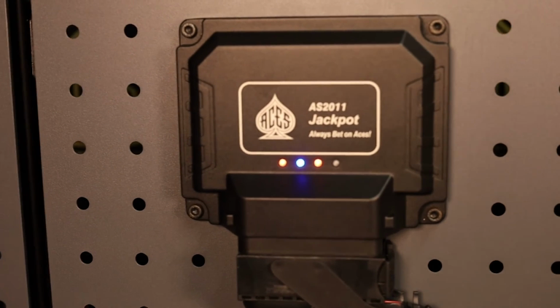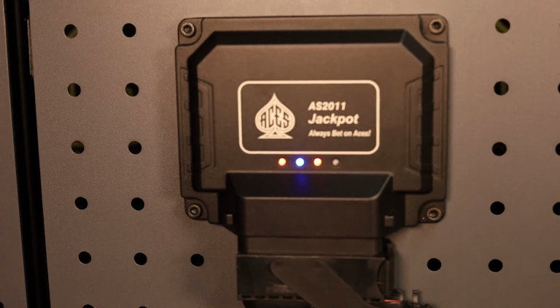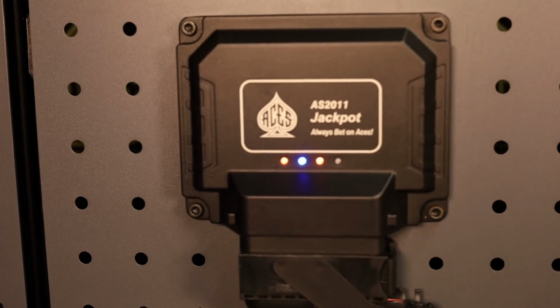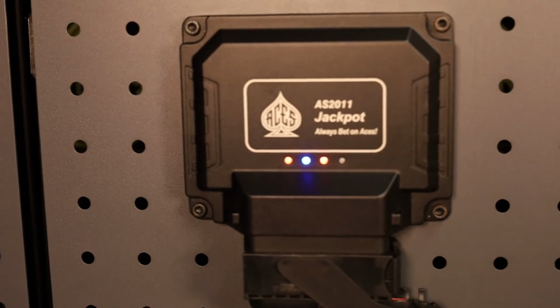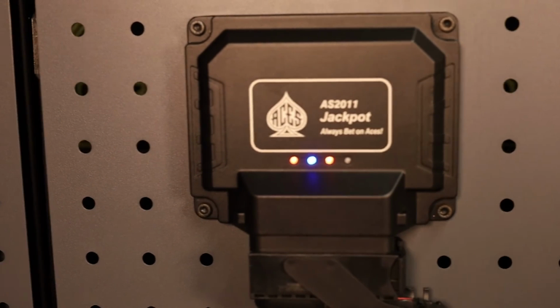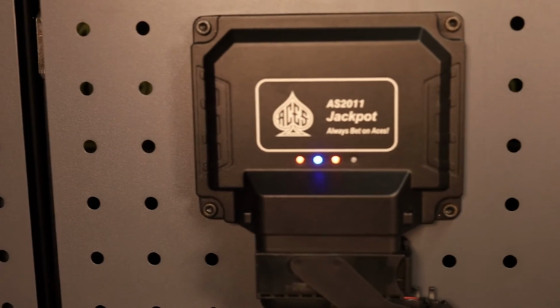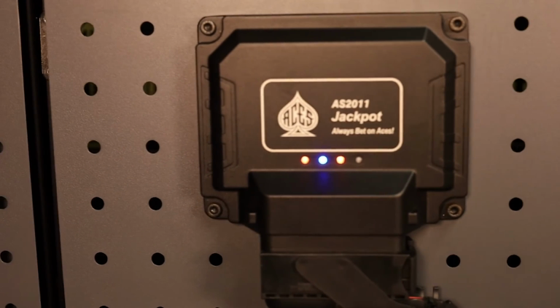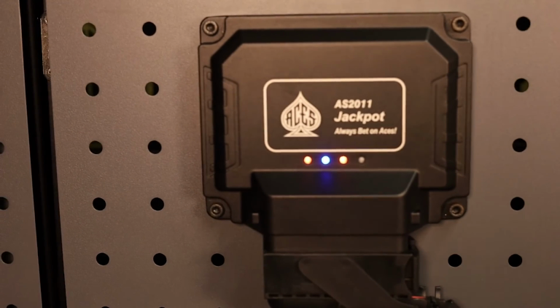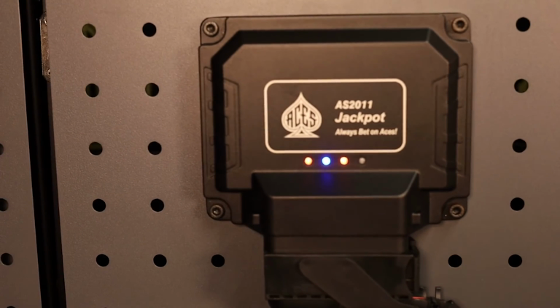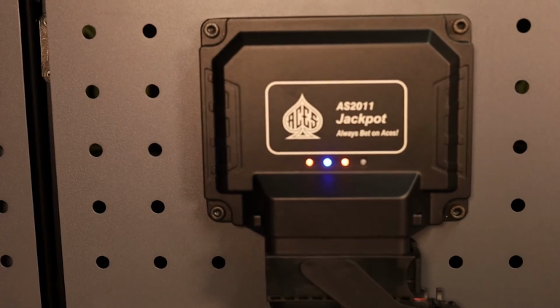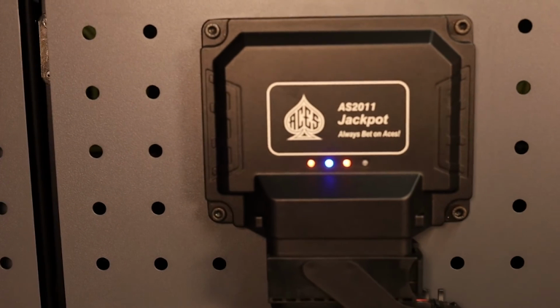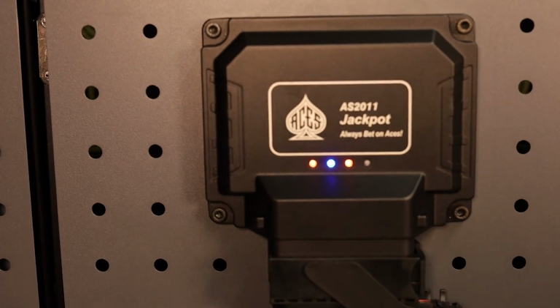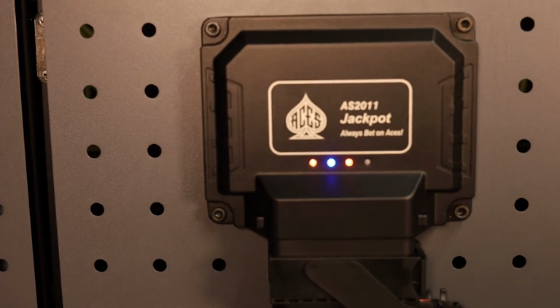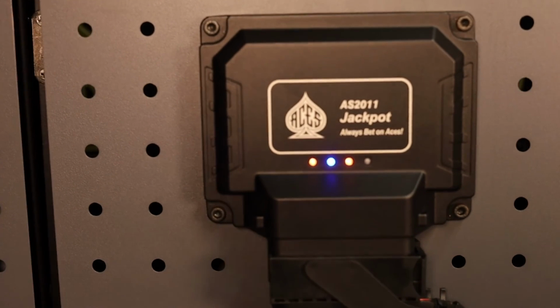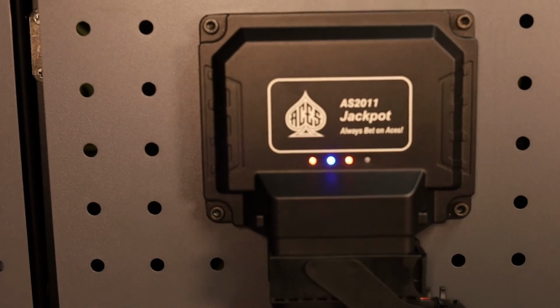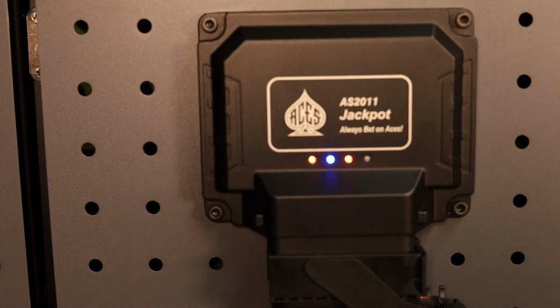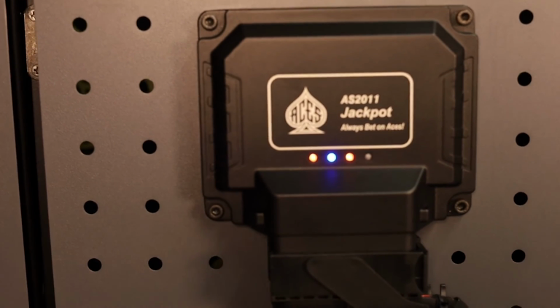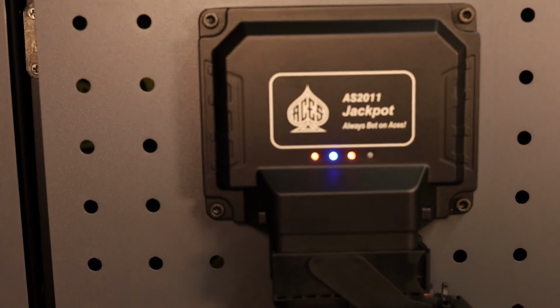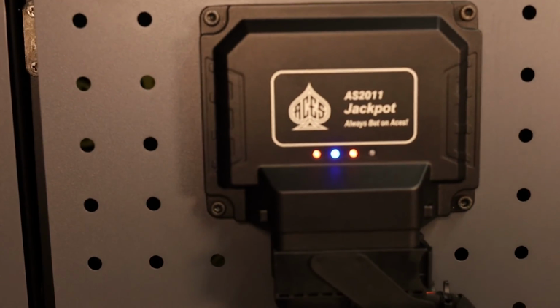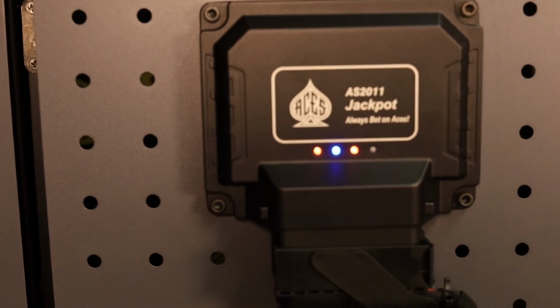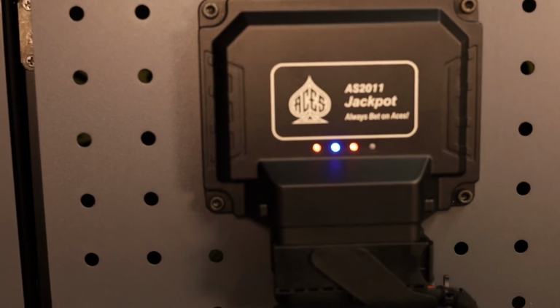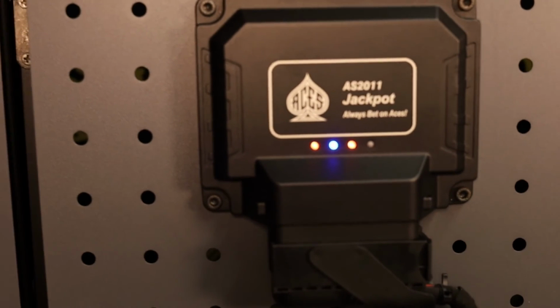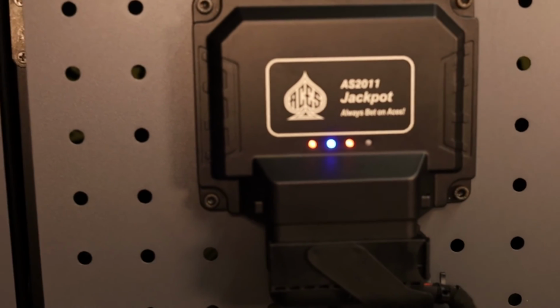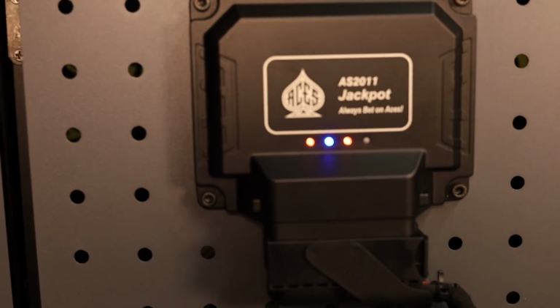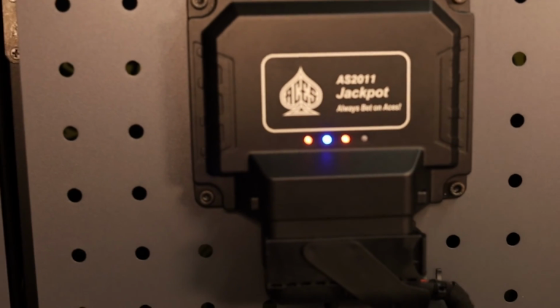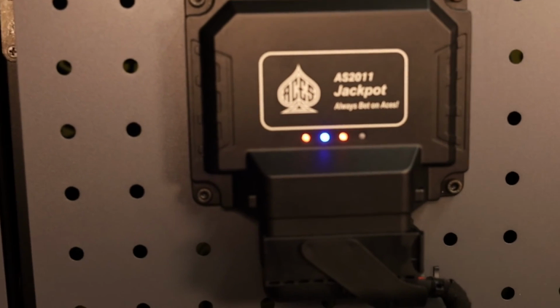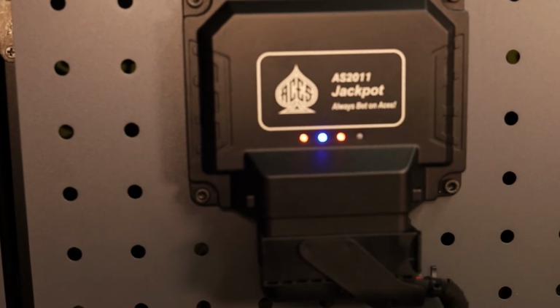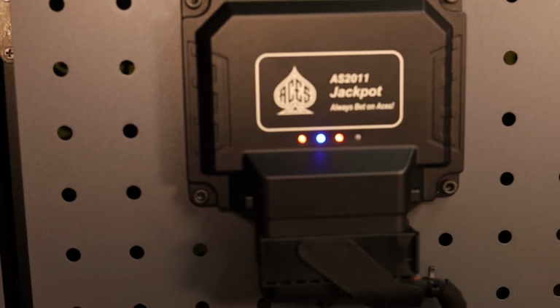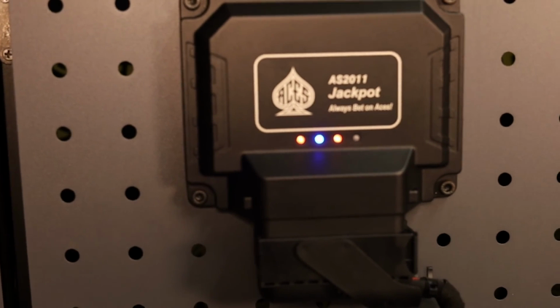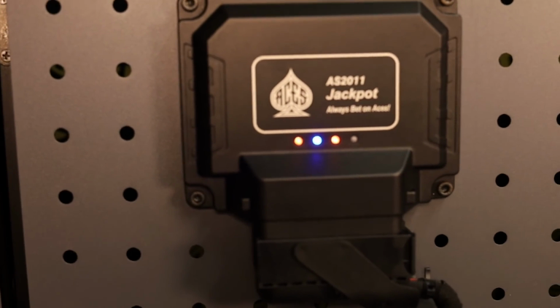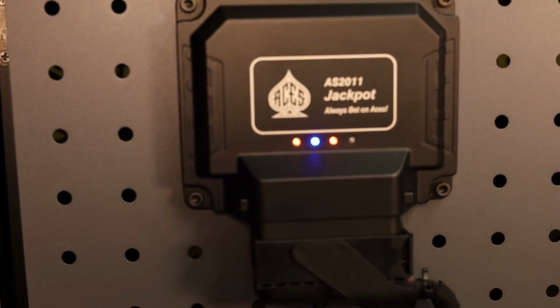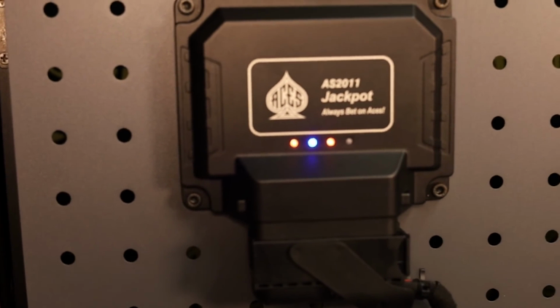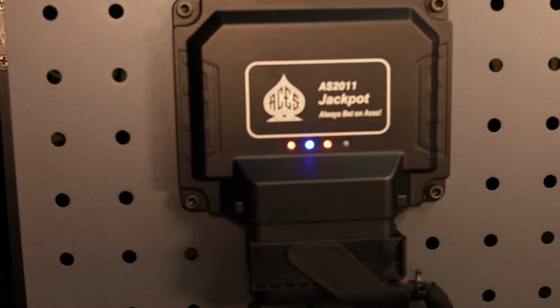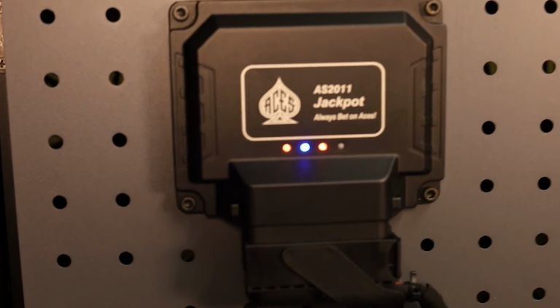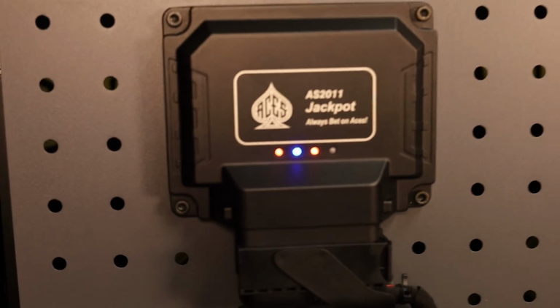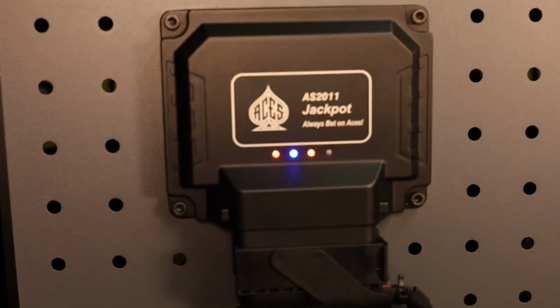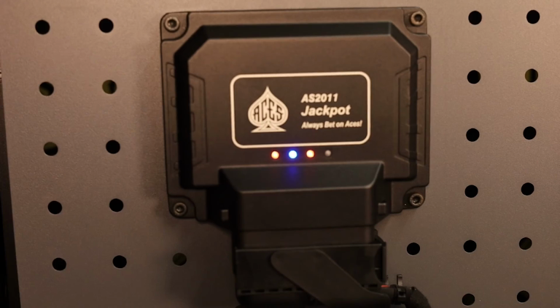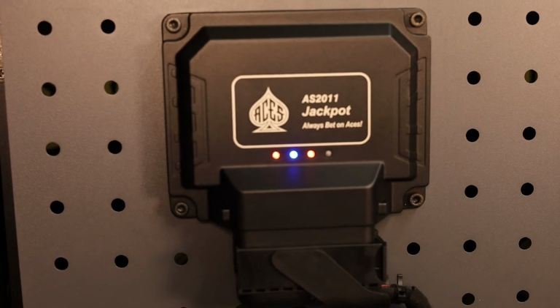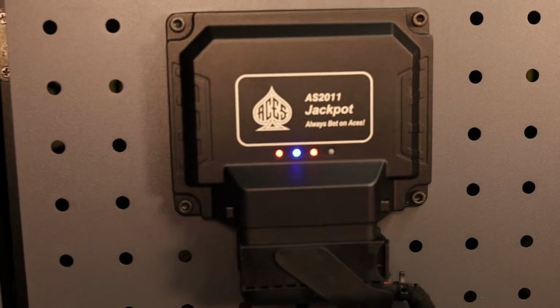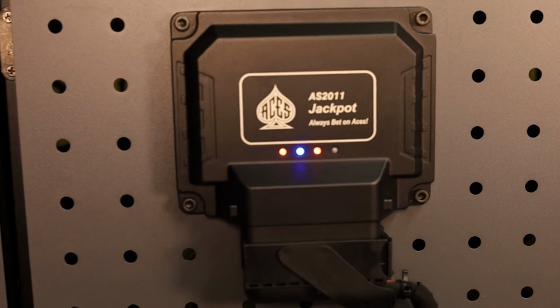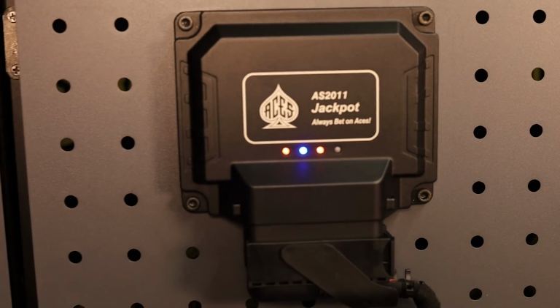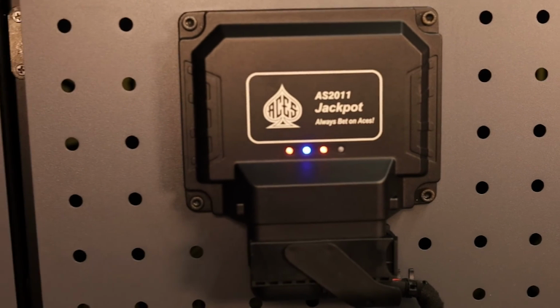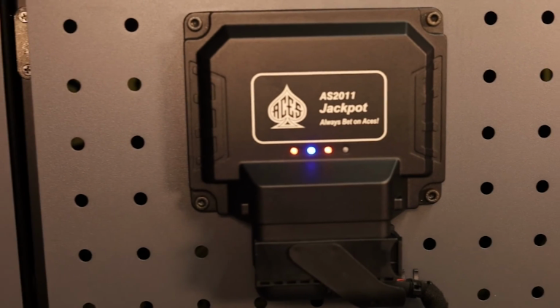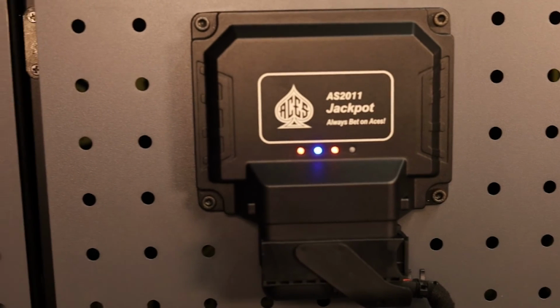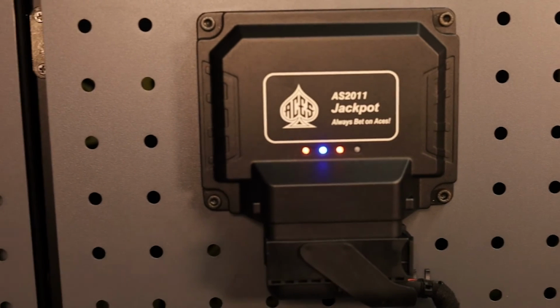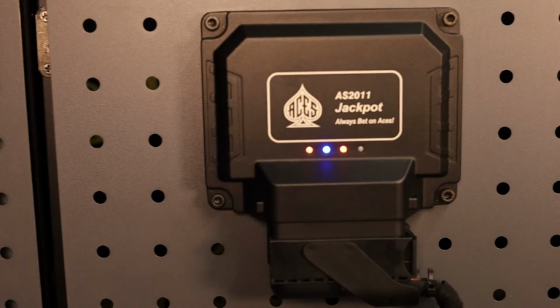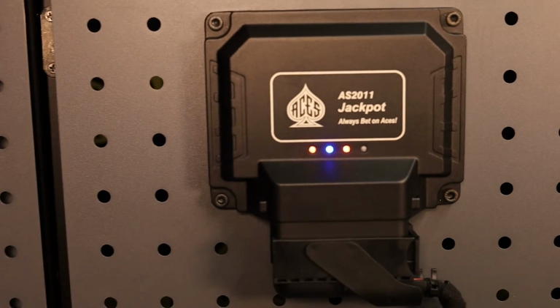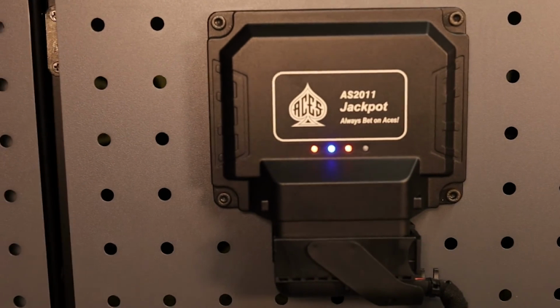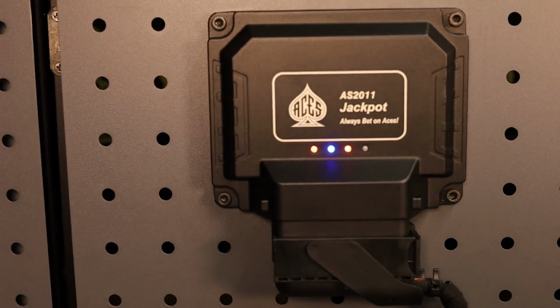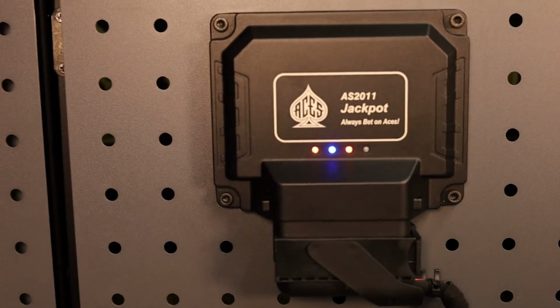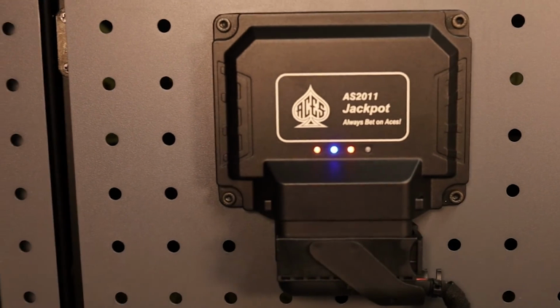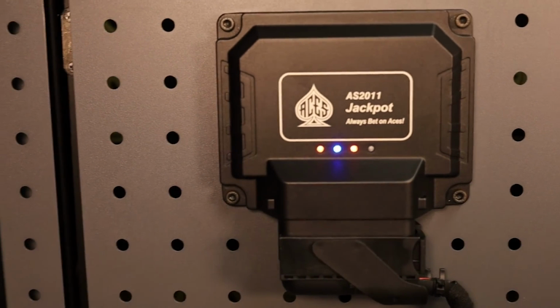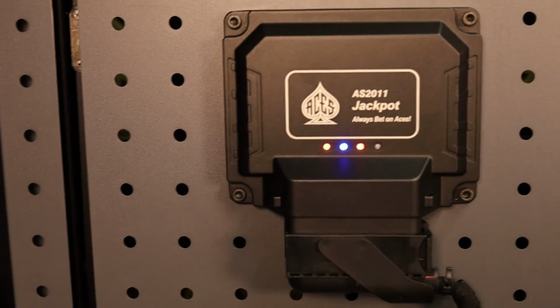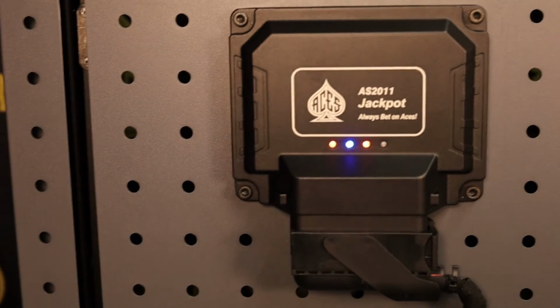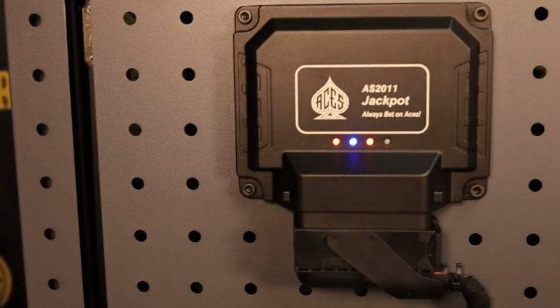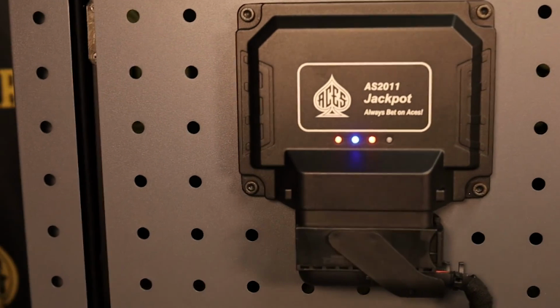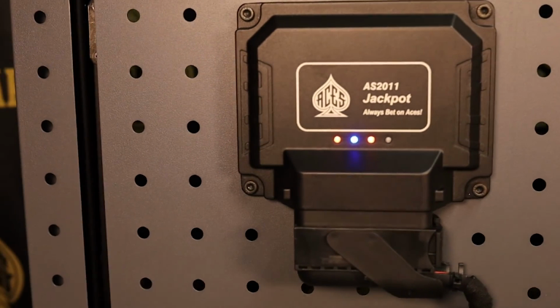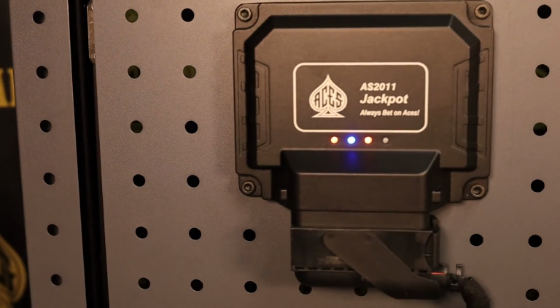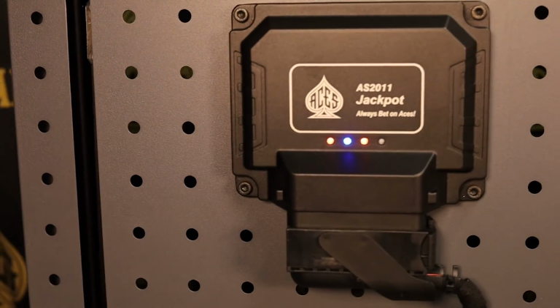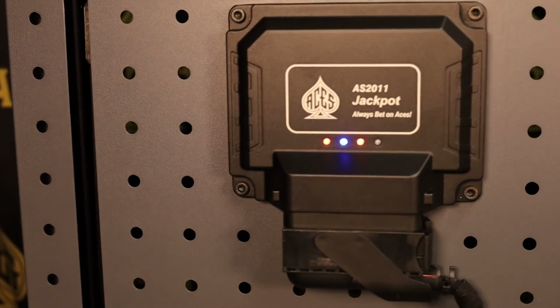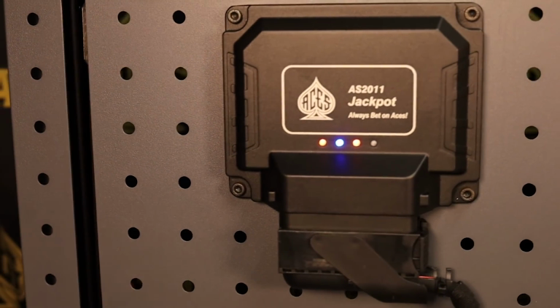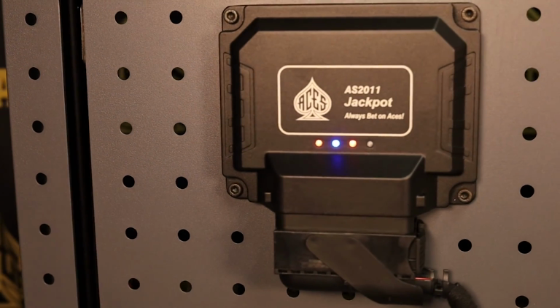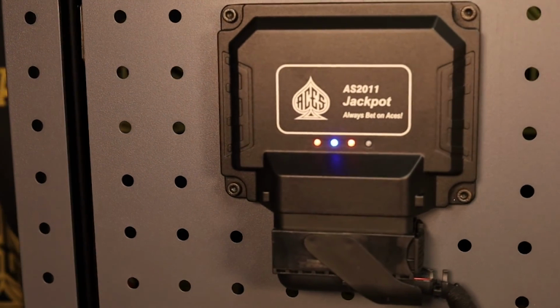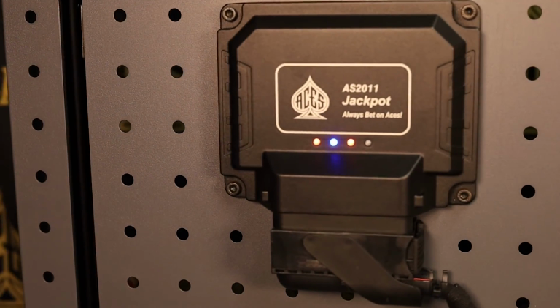Whether you're building a budget LS swap or a boosted race car, the Jackpot EFI has the advanced features and technology that you need.